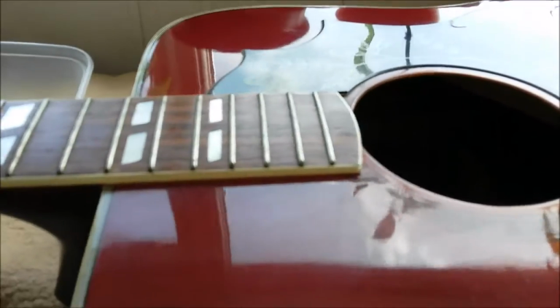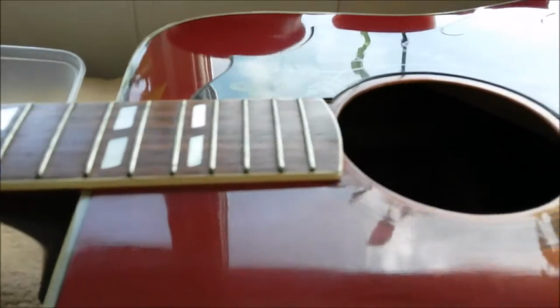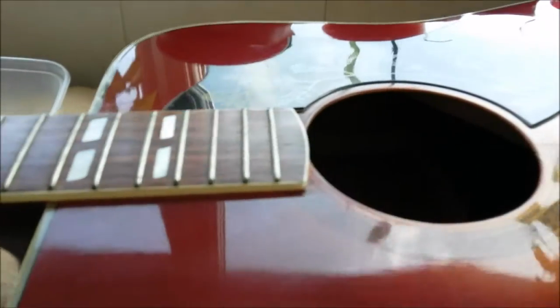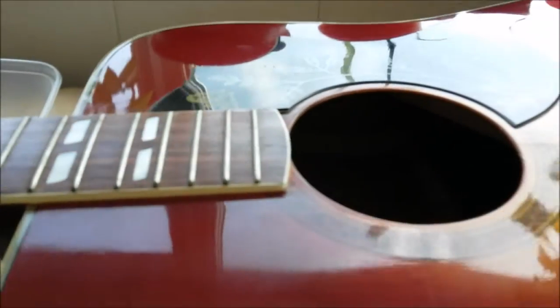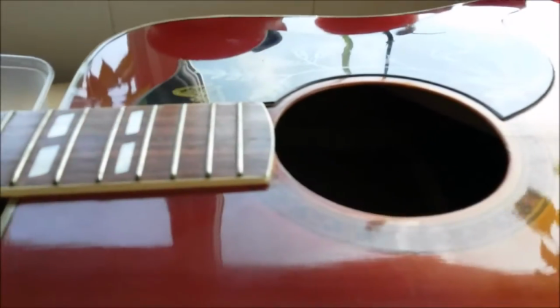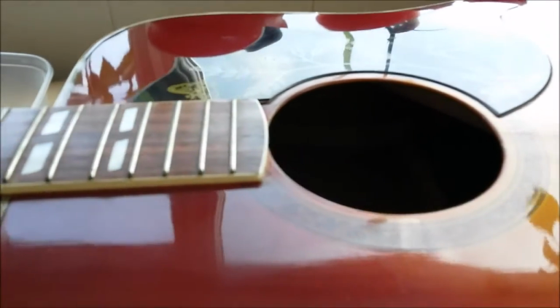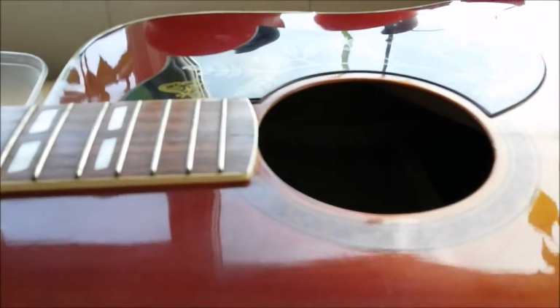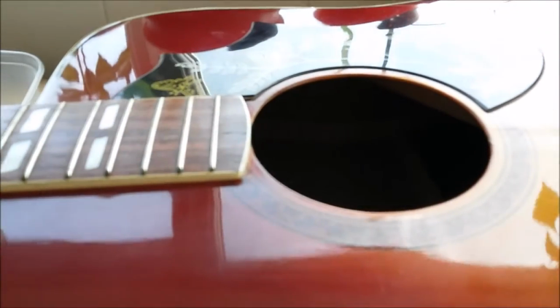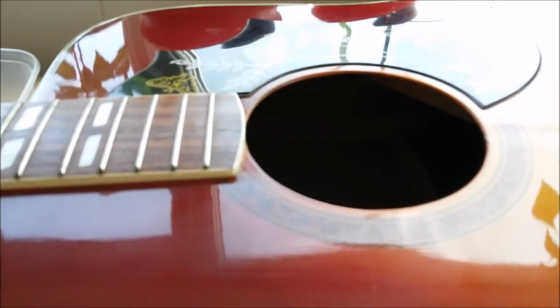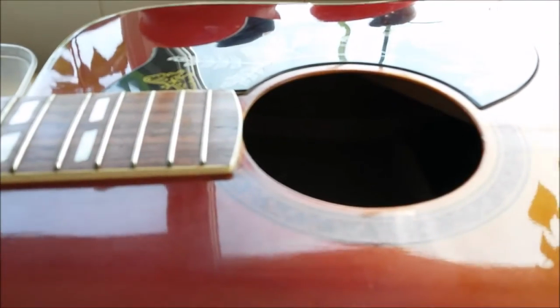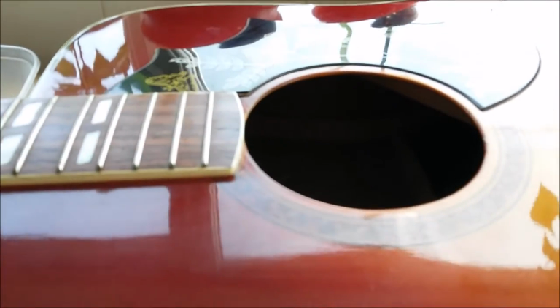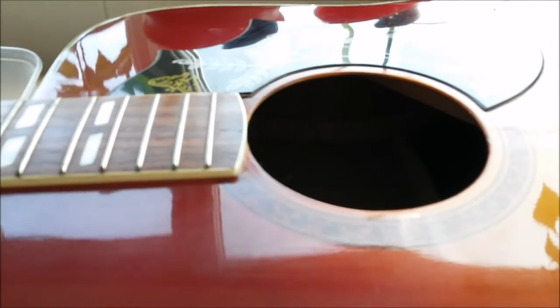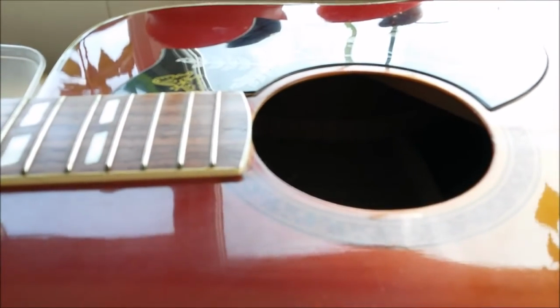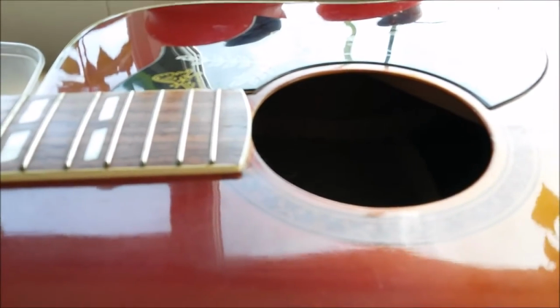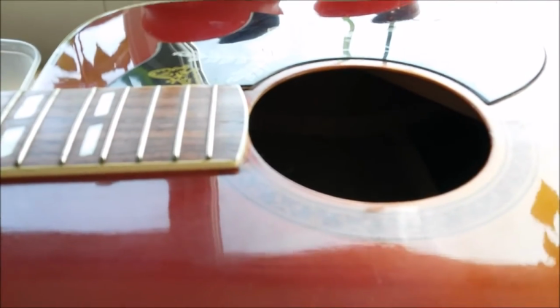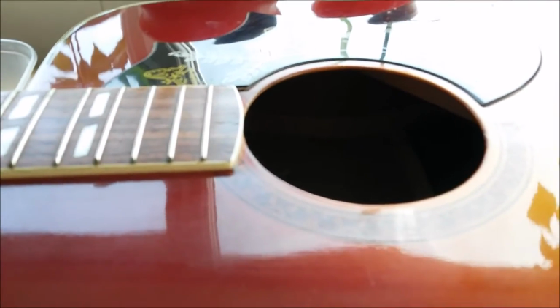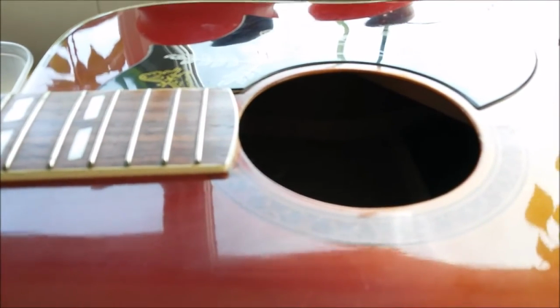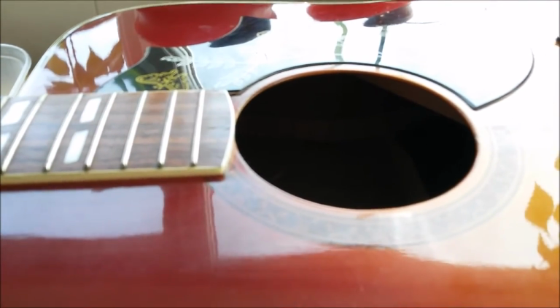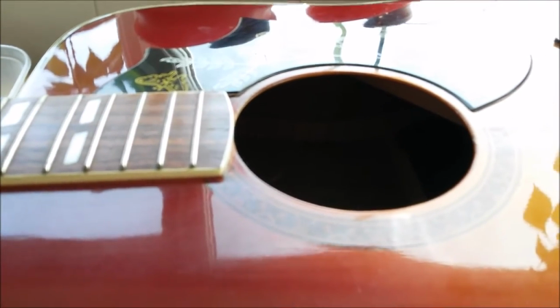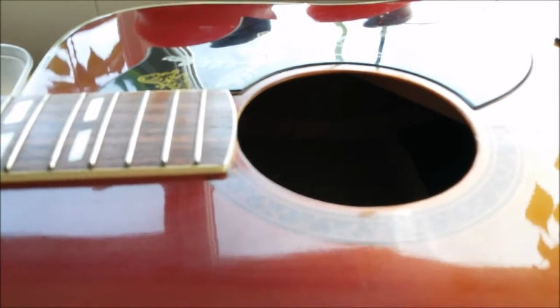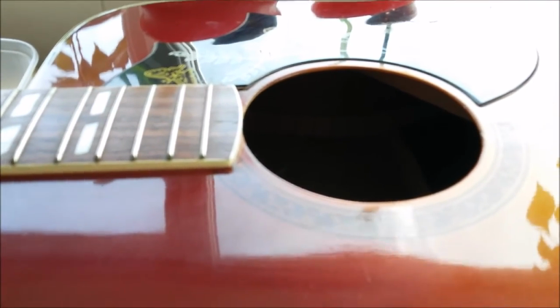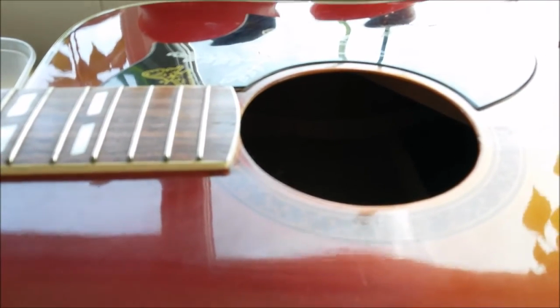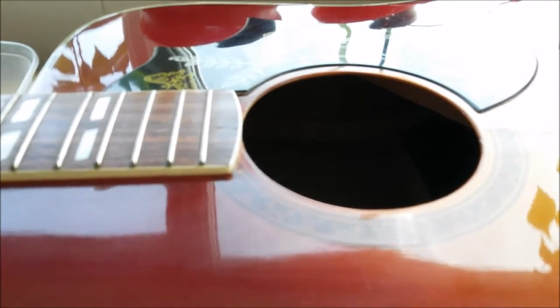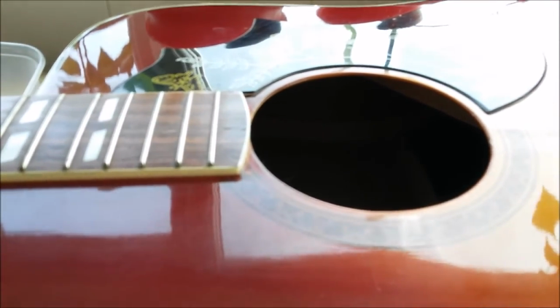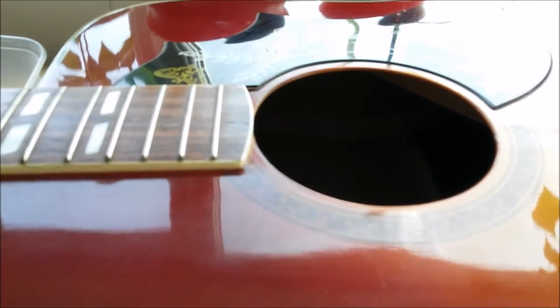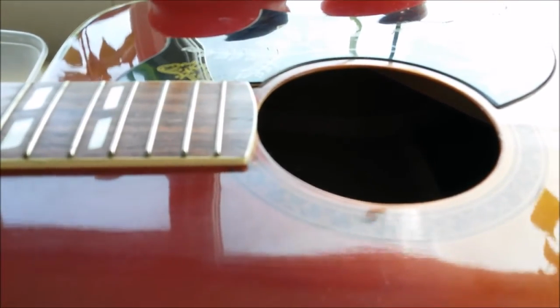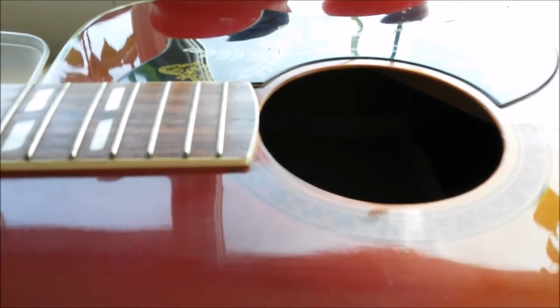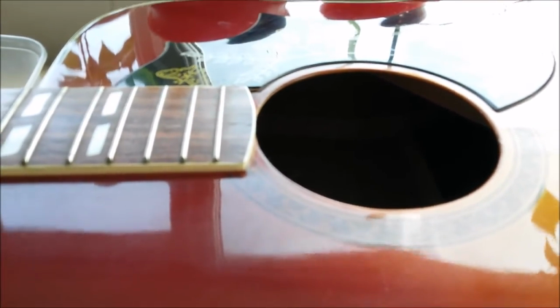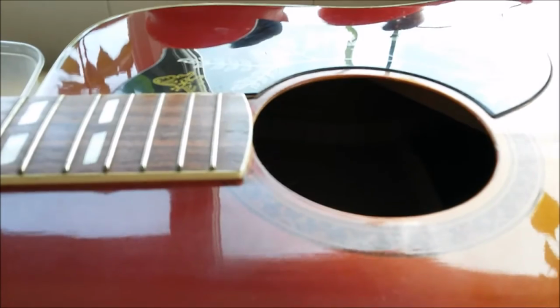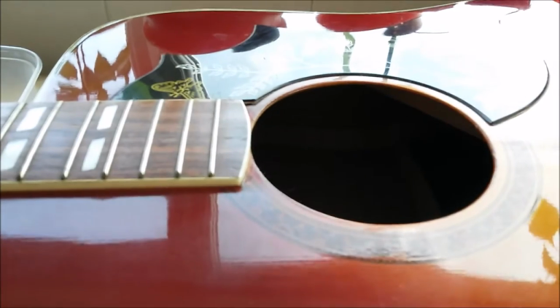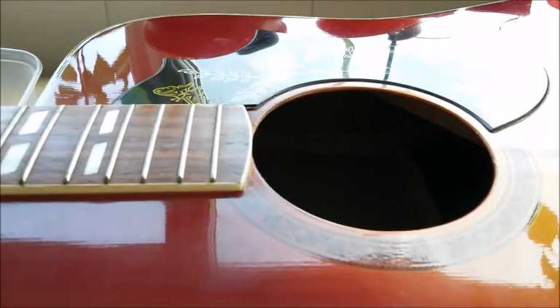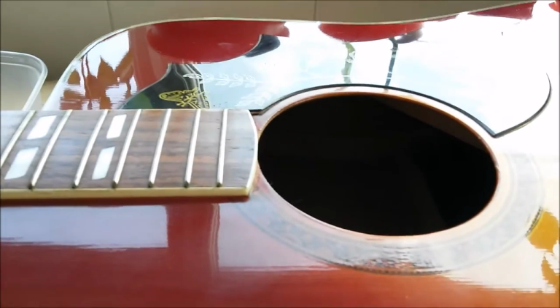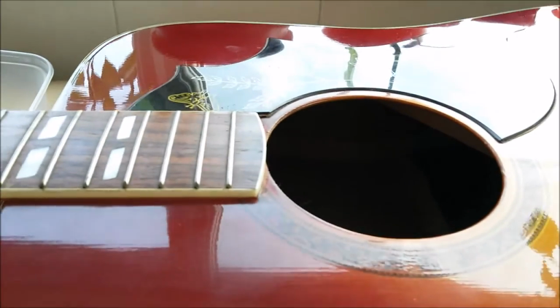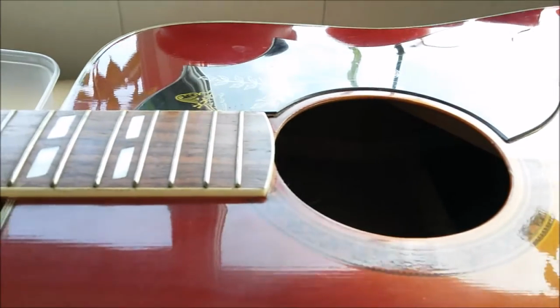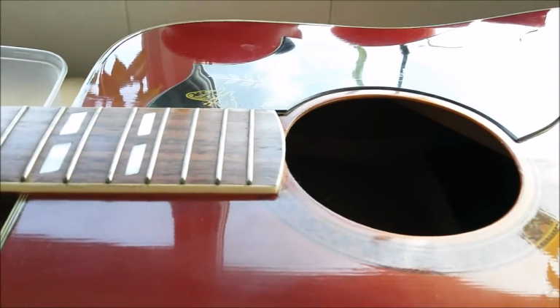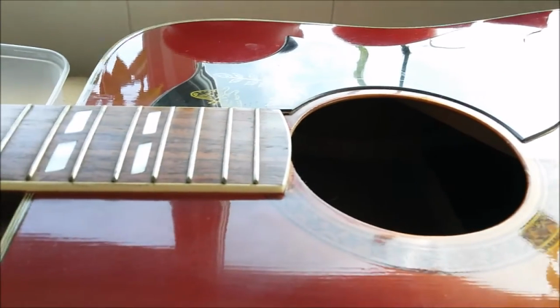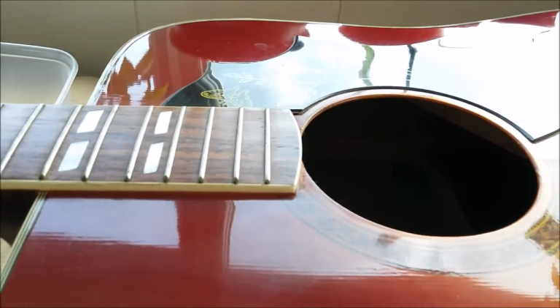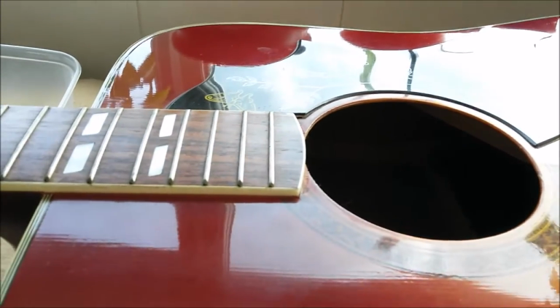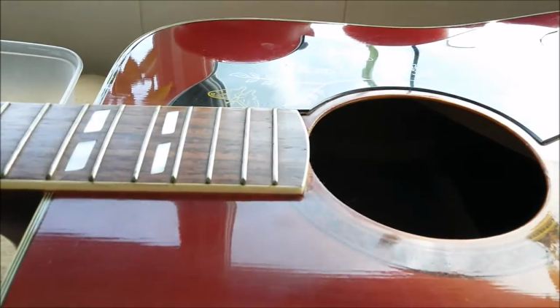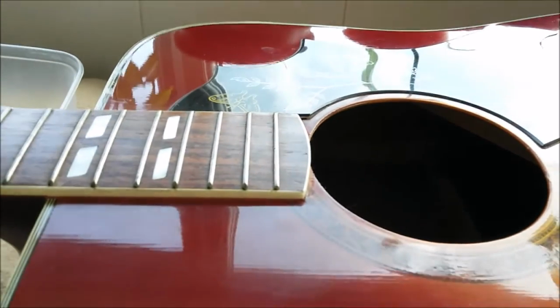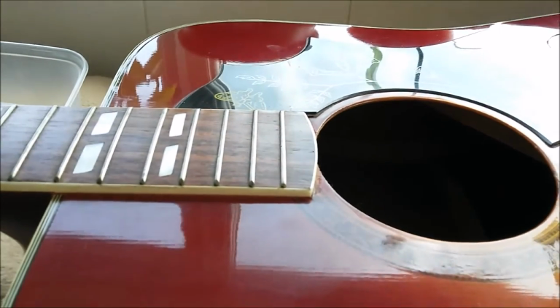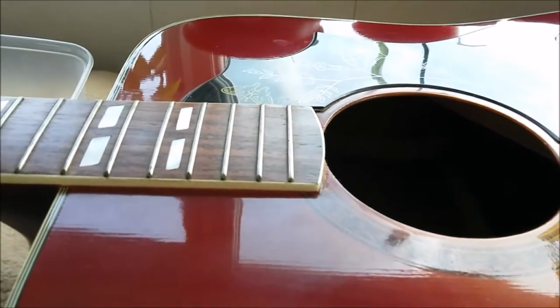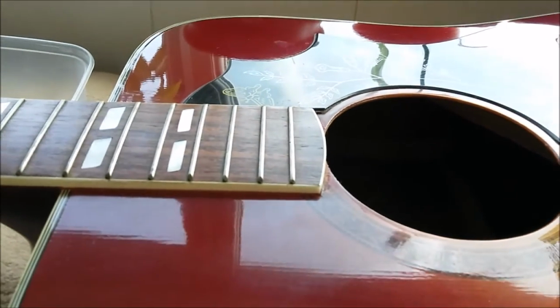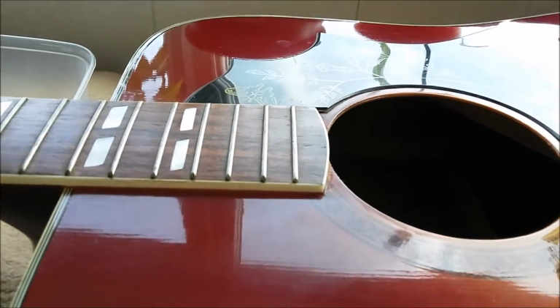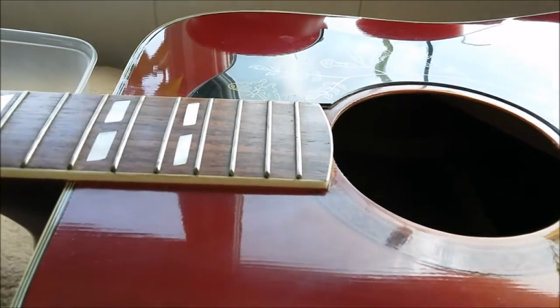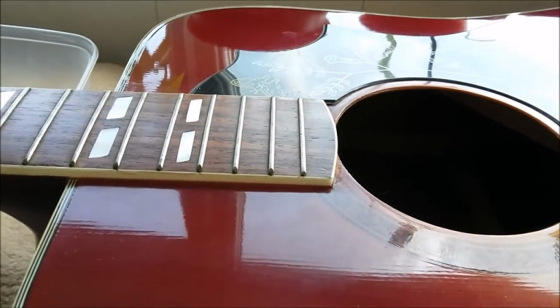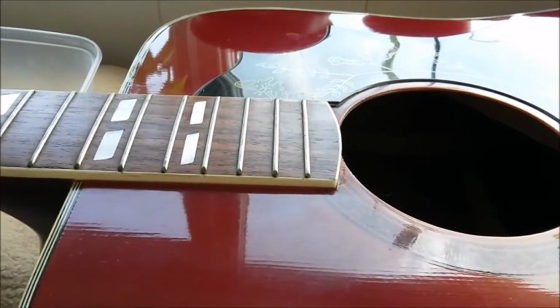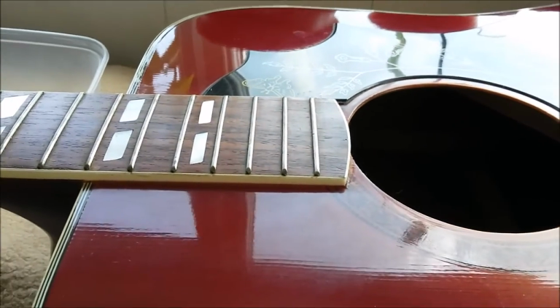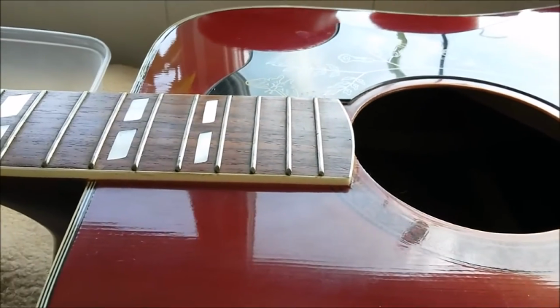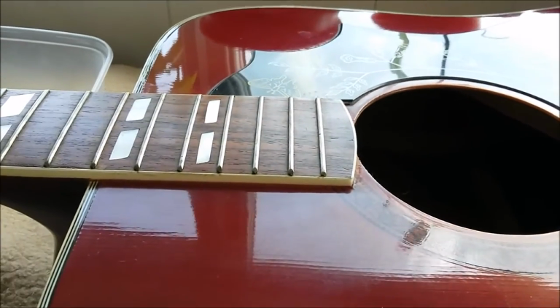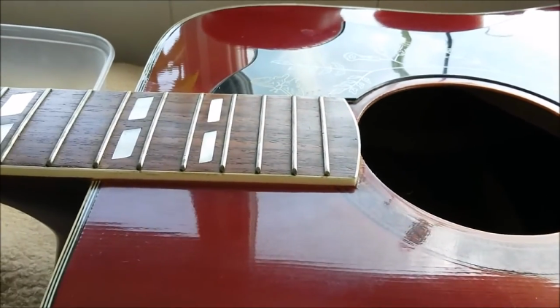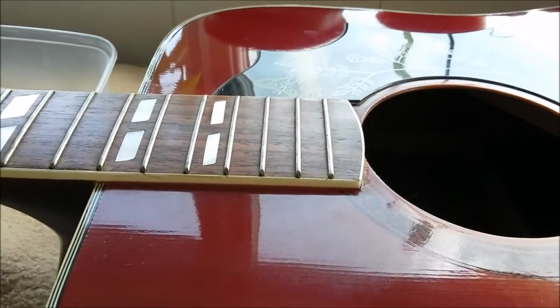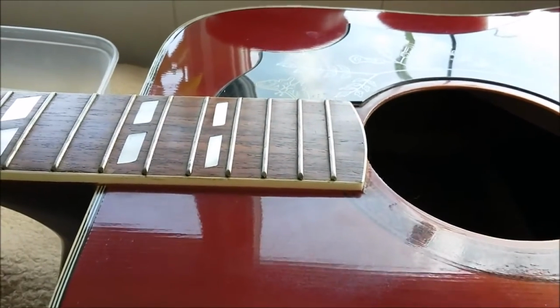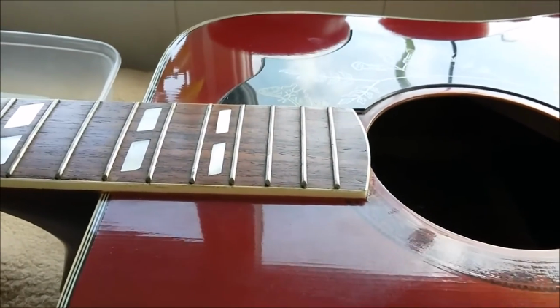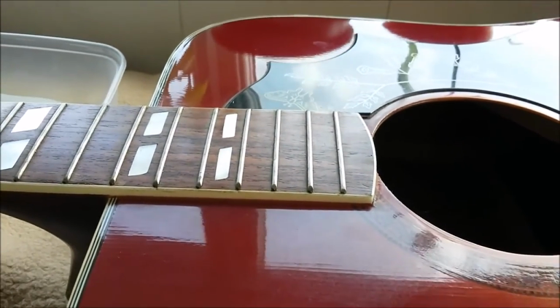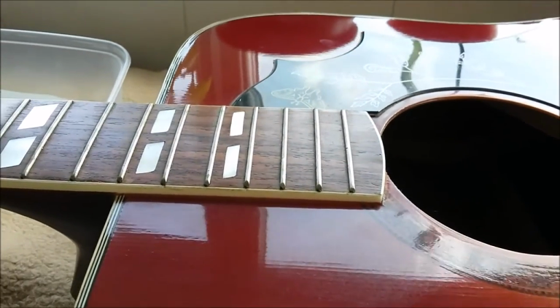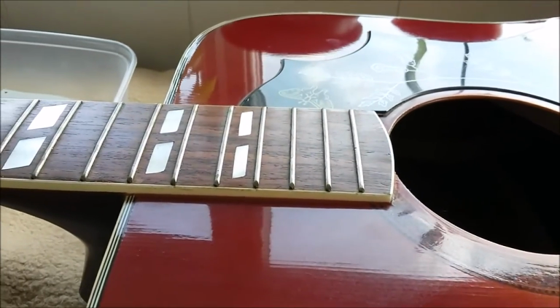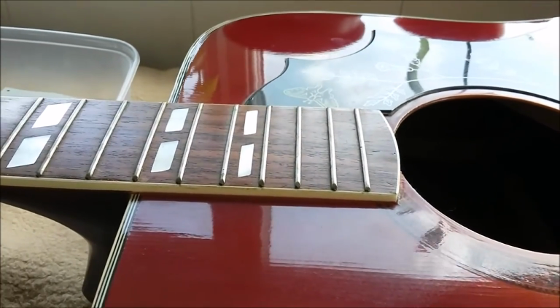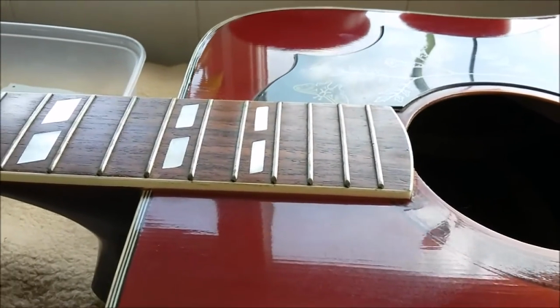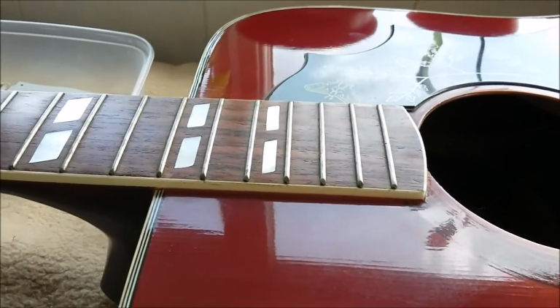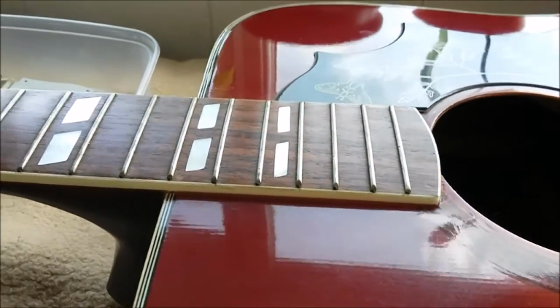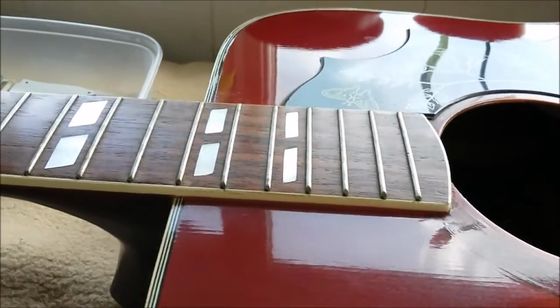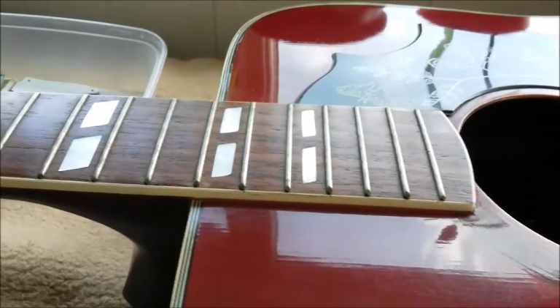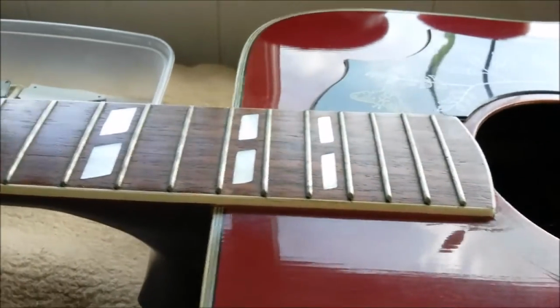Okay, here we are again, good people. The not Gibson Hummingbird.